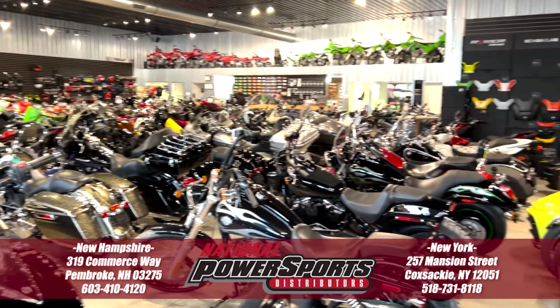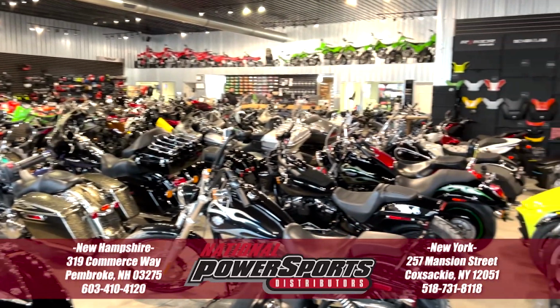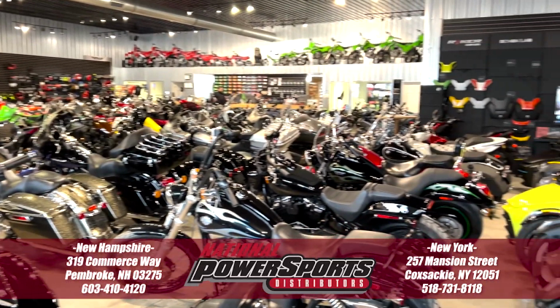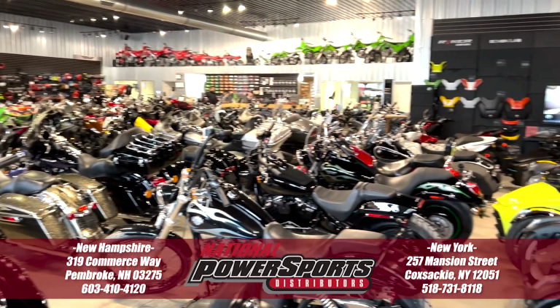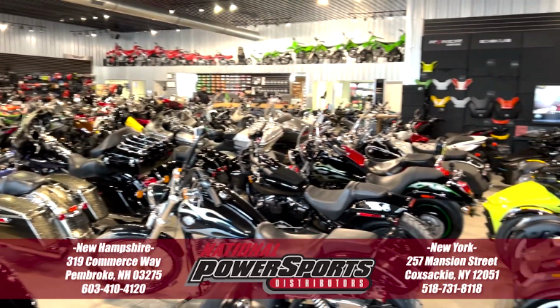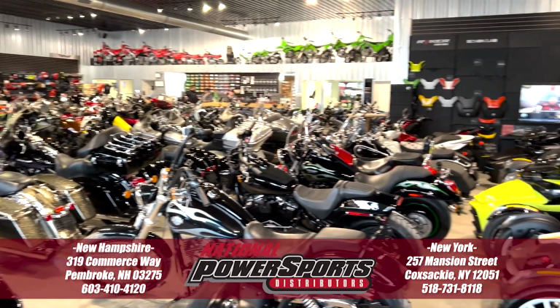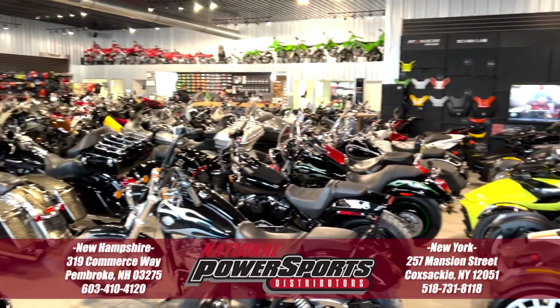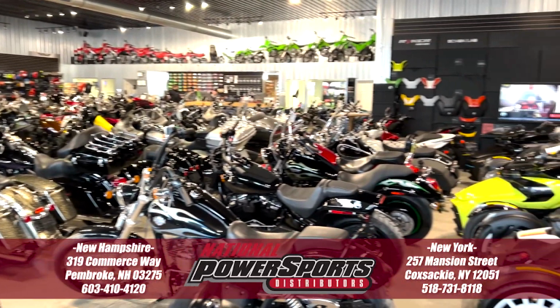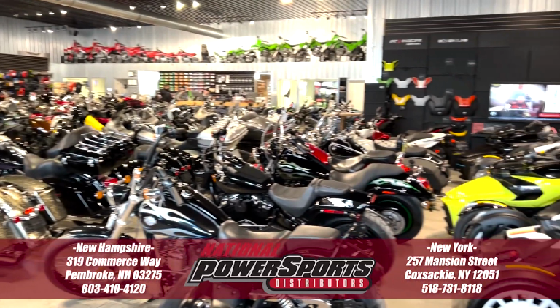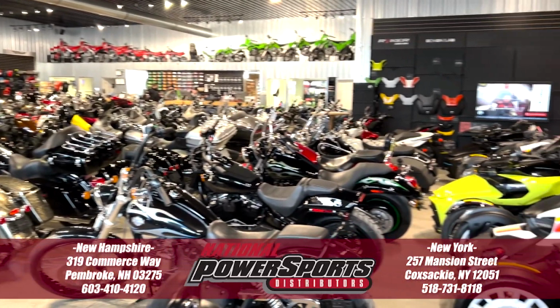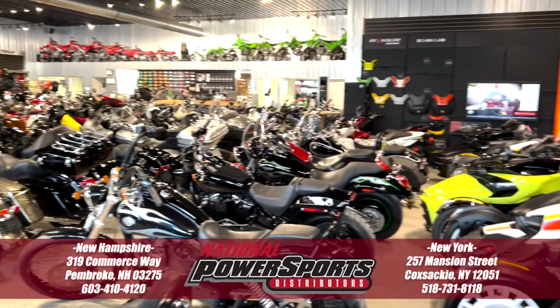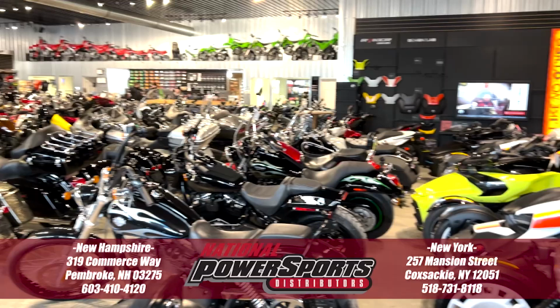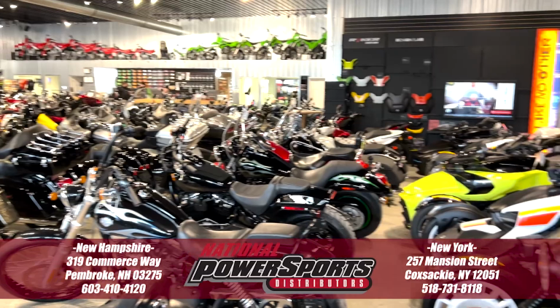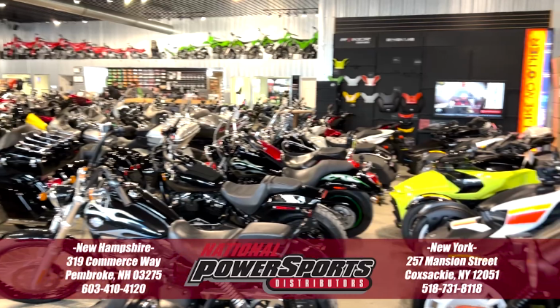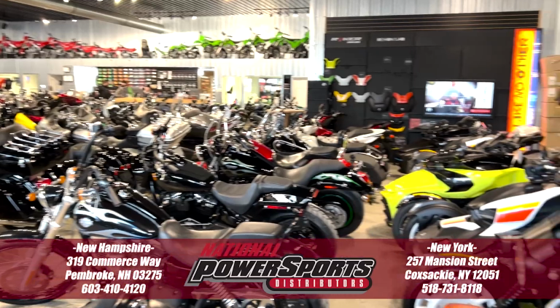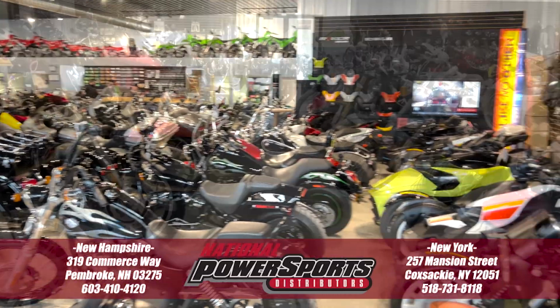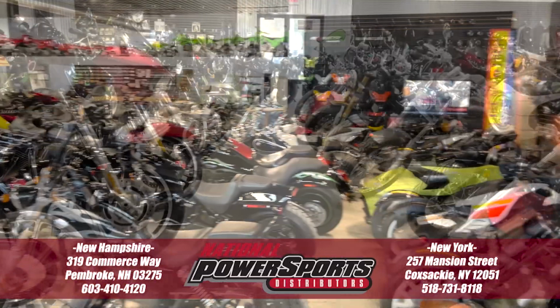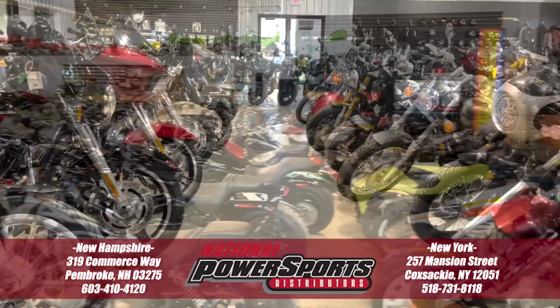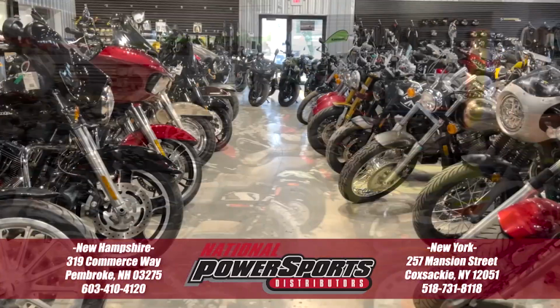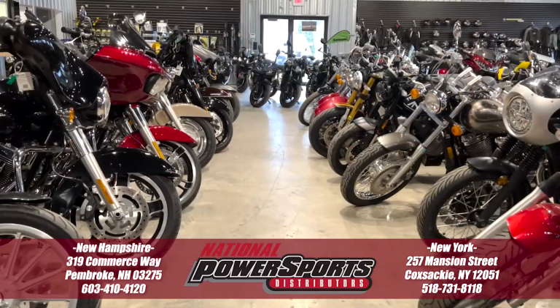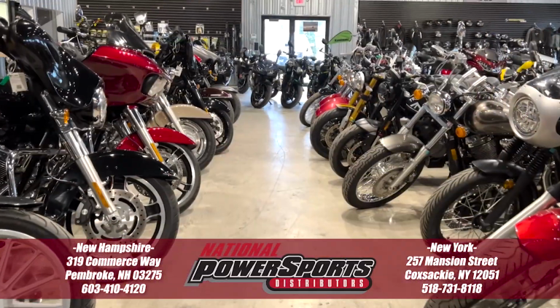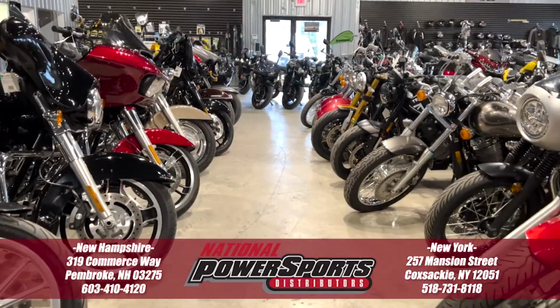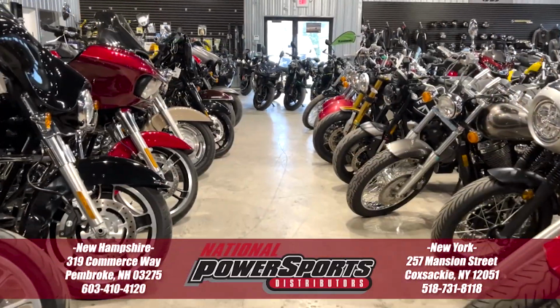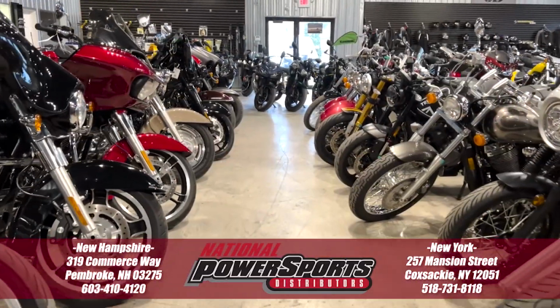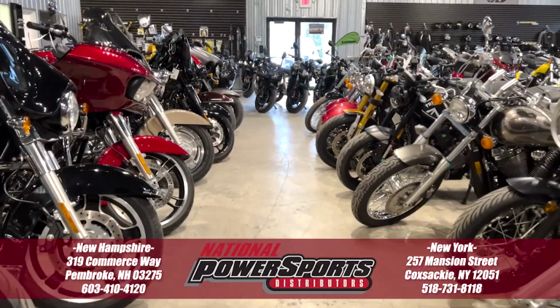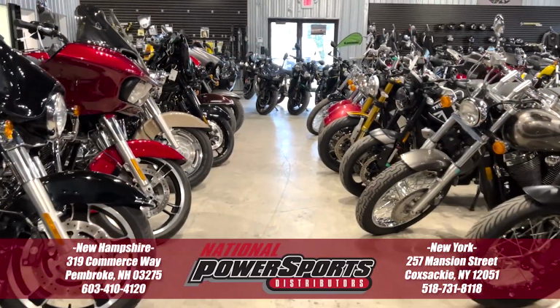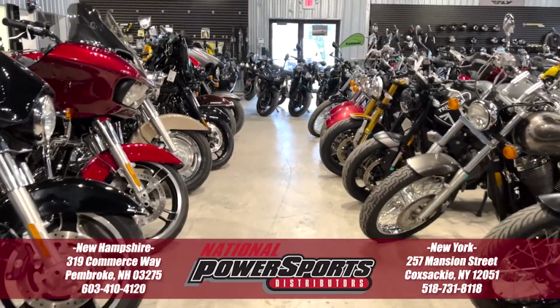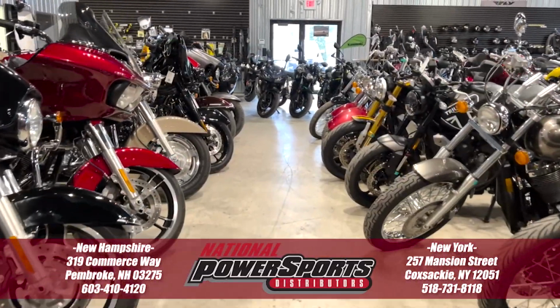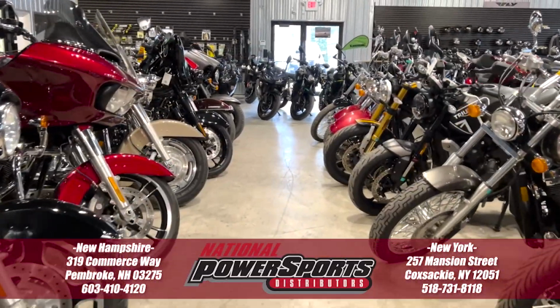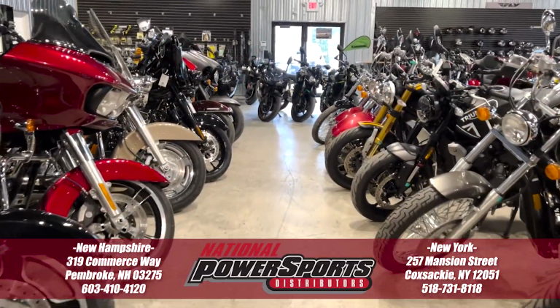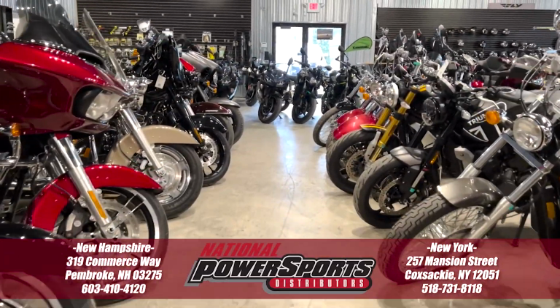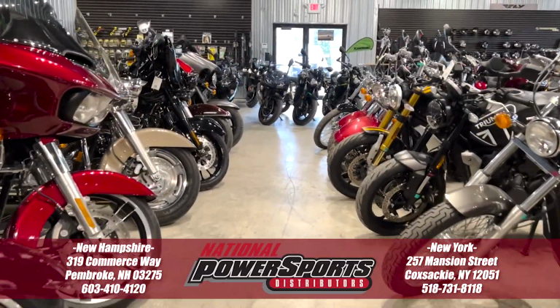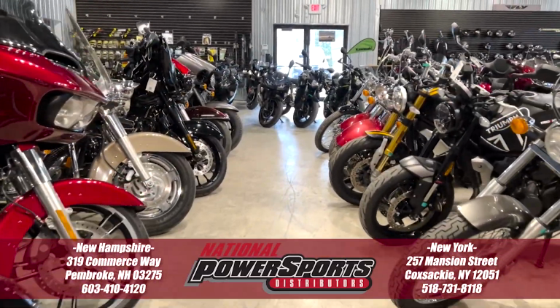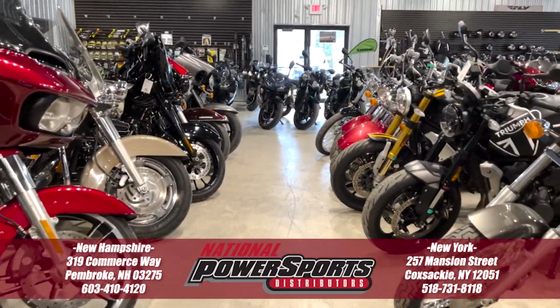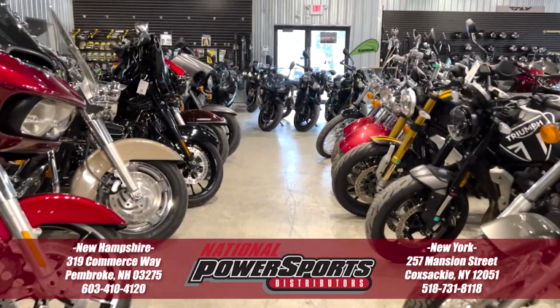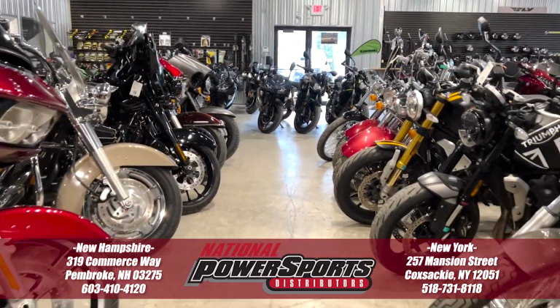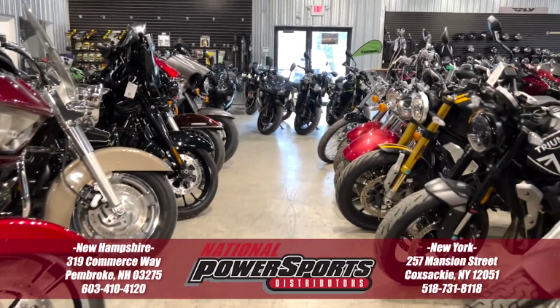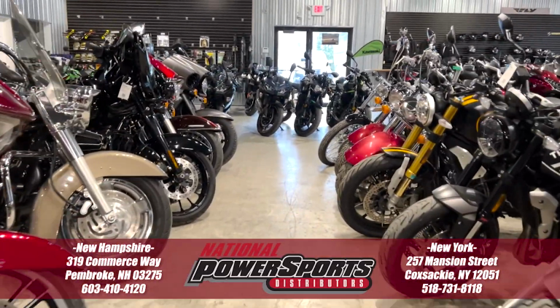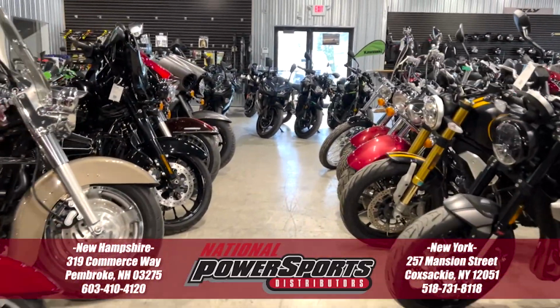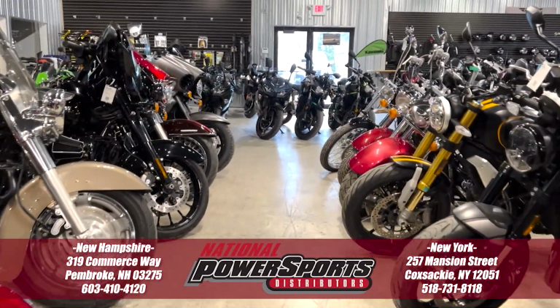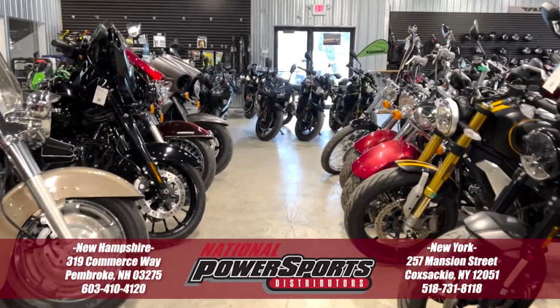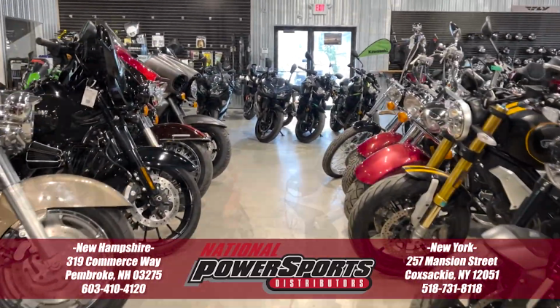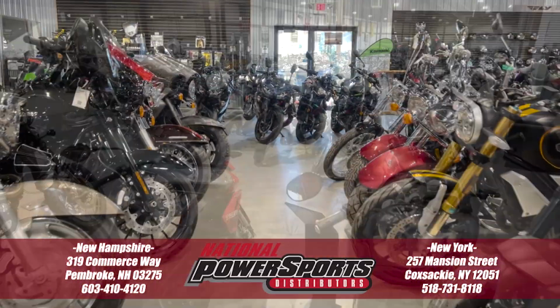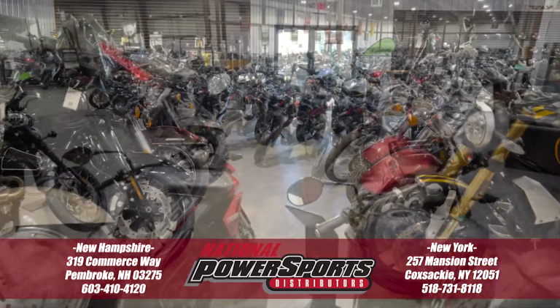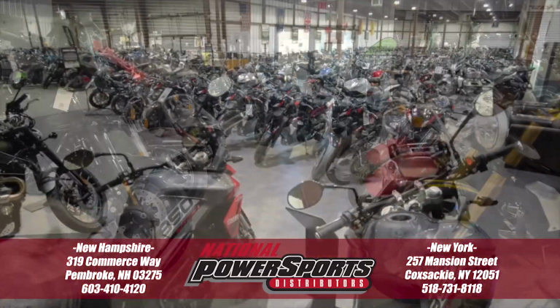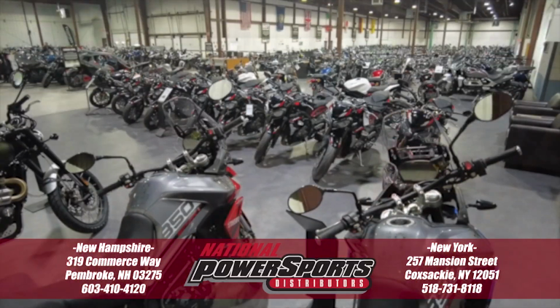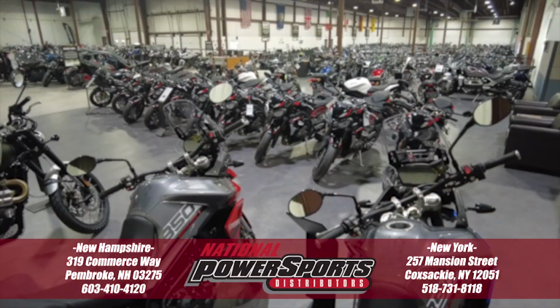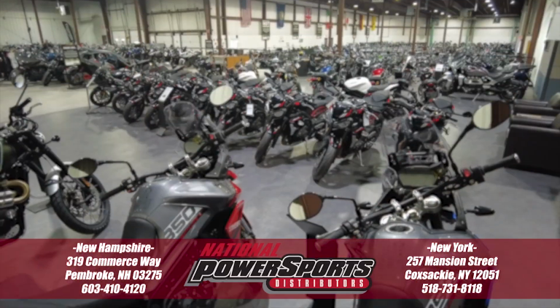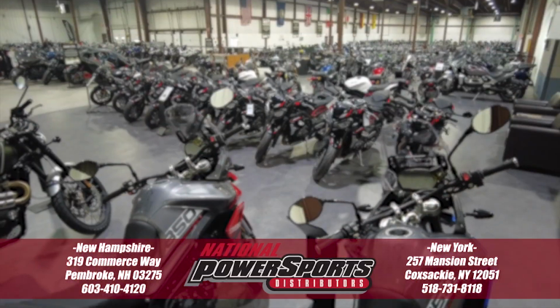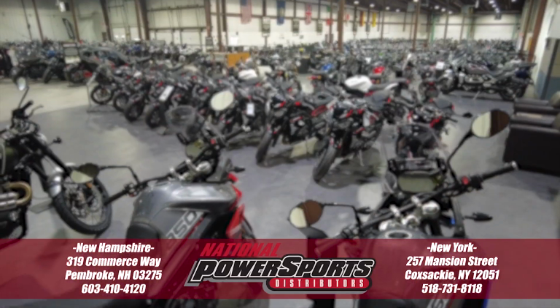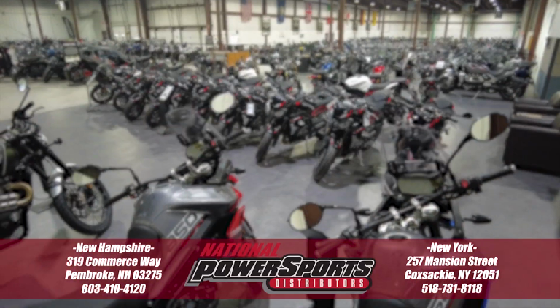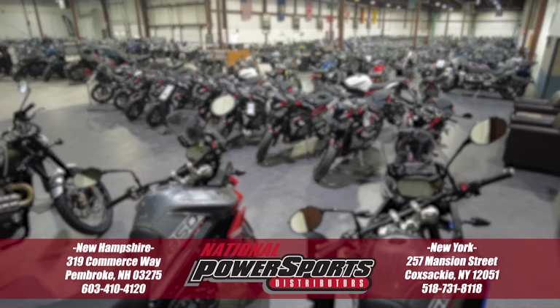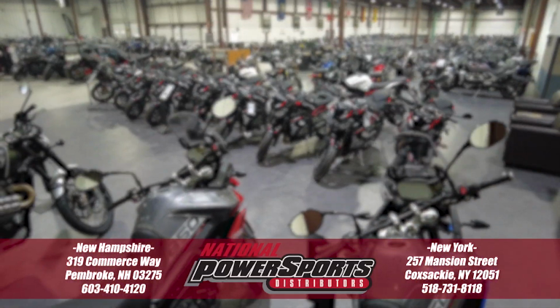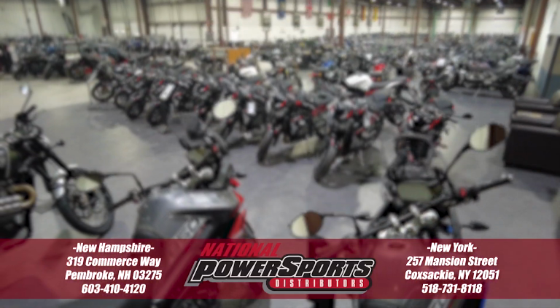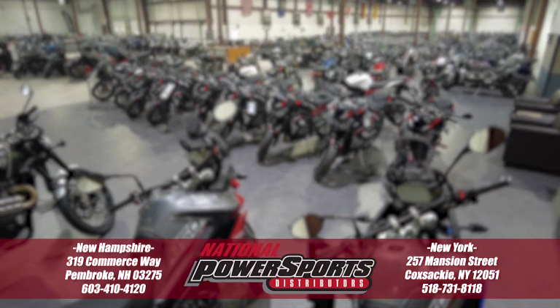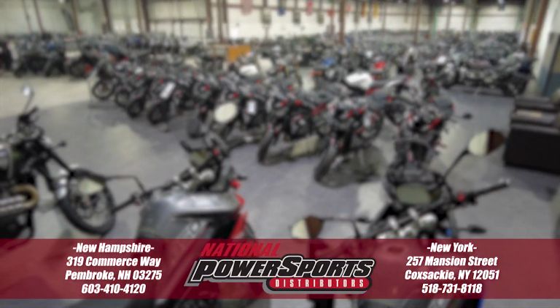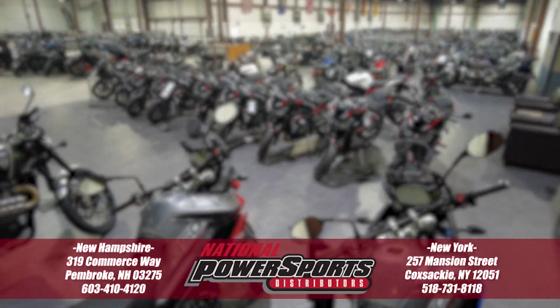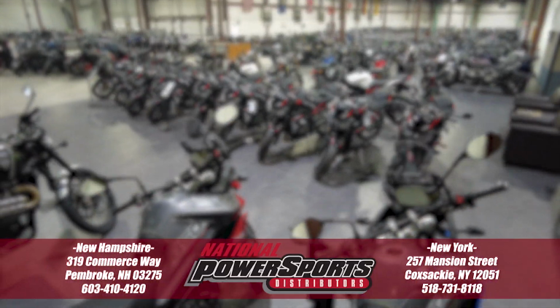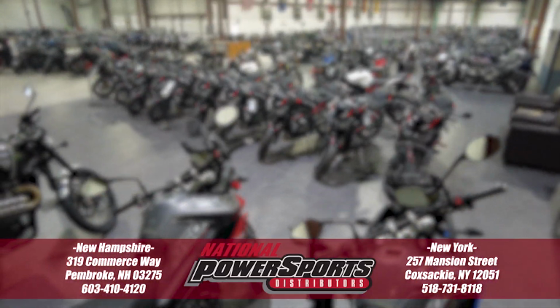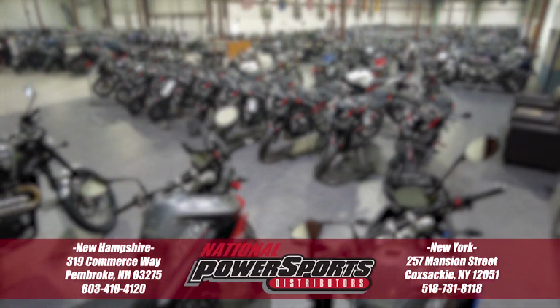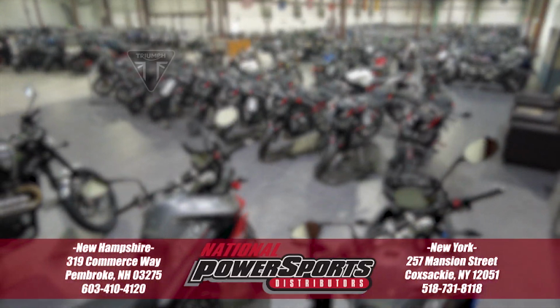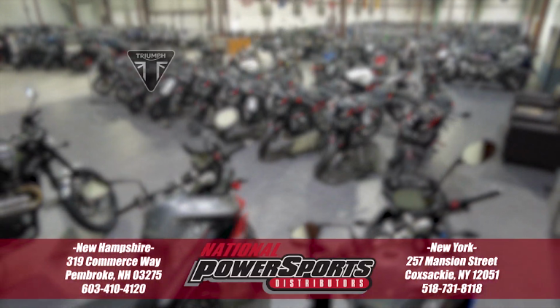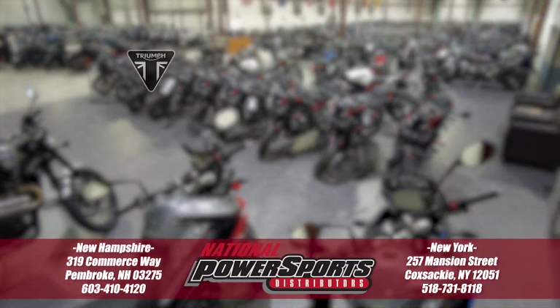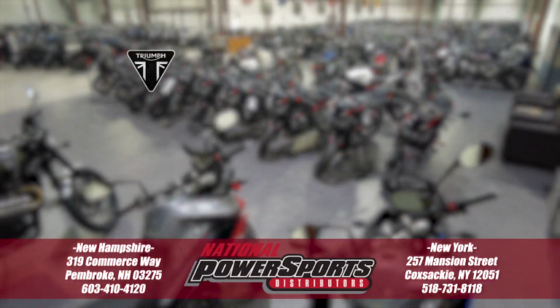We have also purchased the CycleCheck's vehicle history report. You can view this report by clicking the link on the right side of the video.